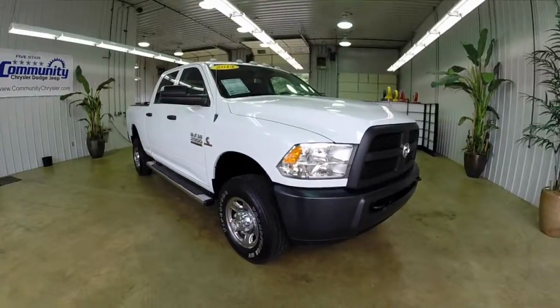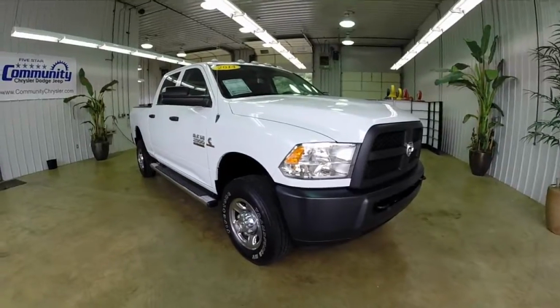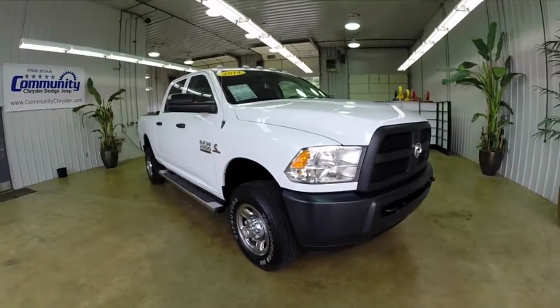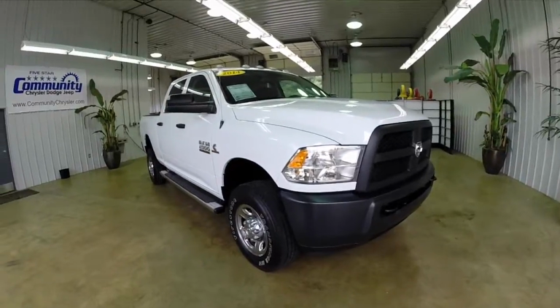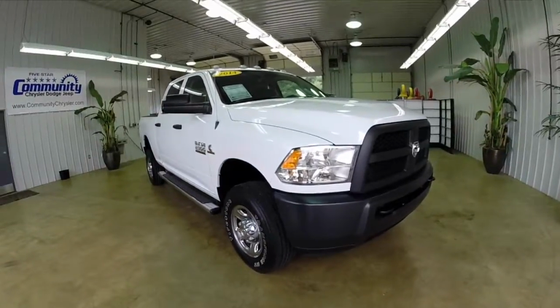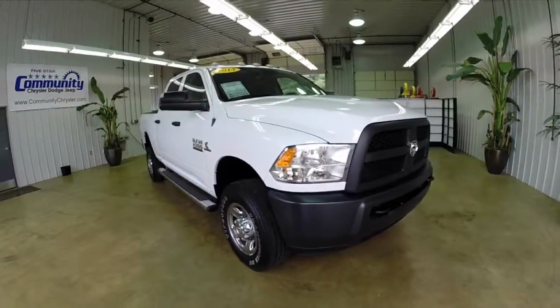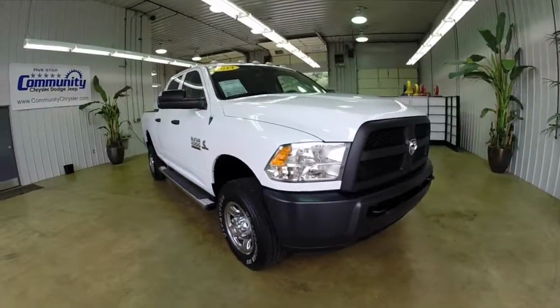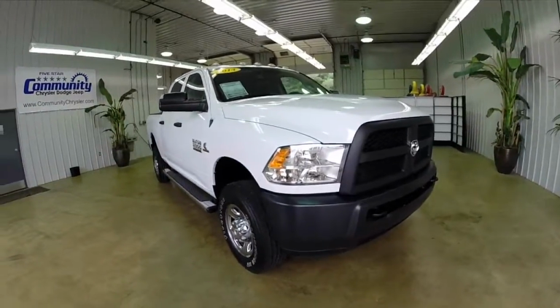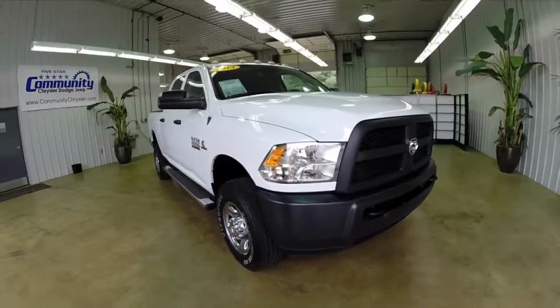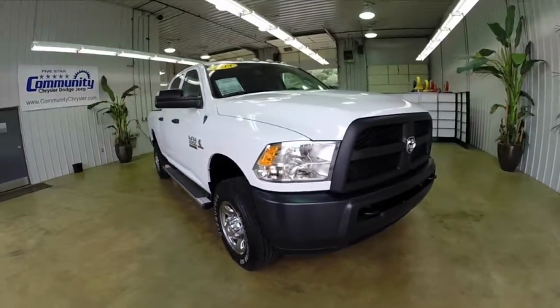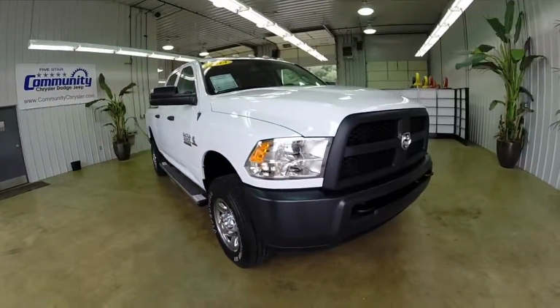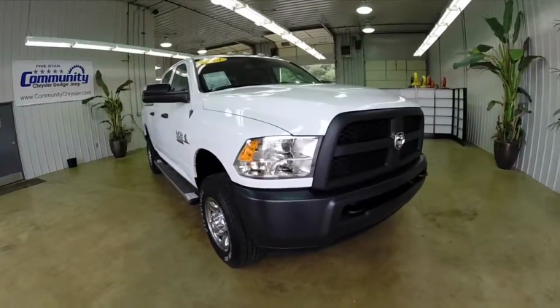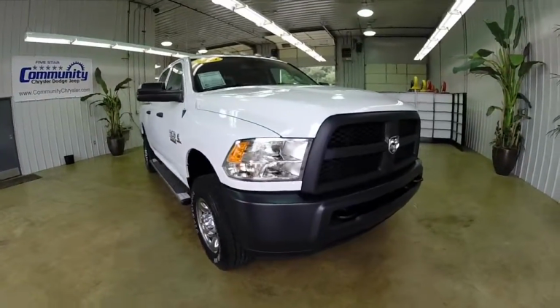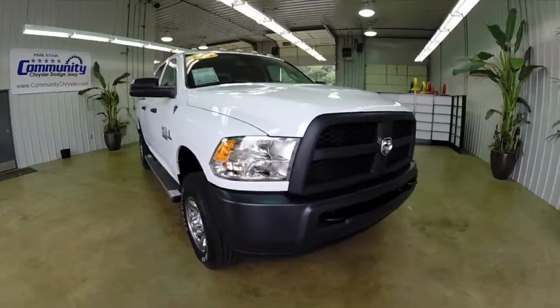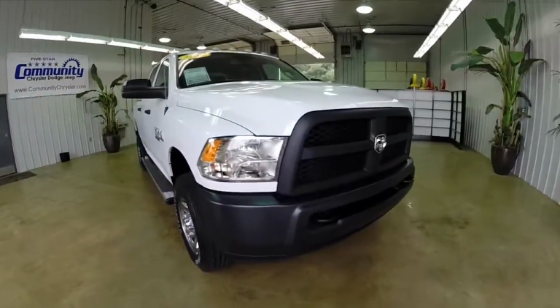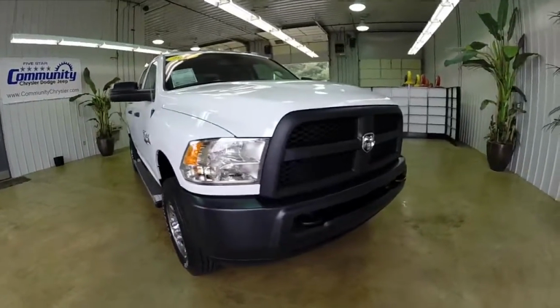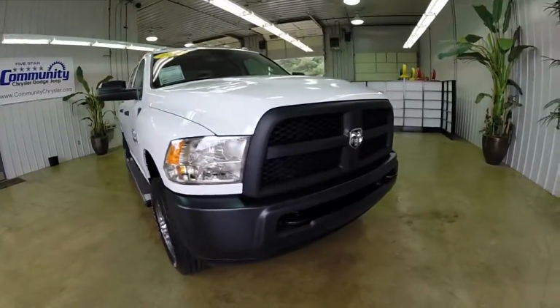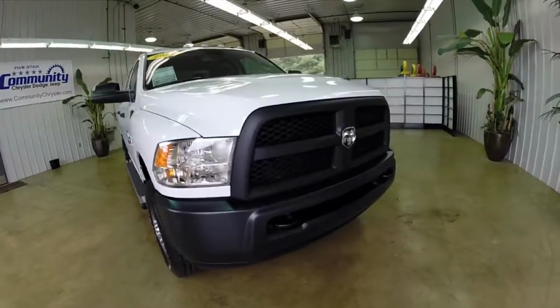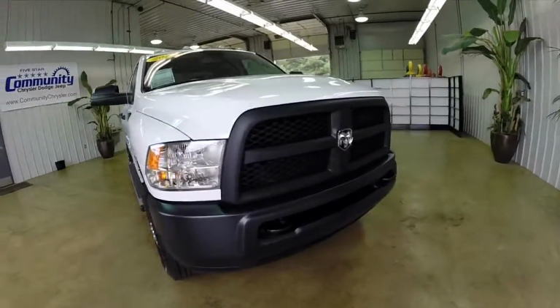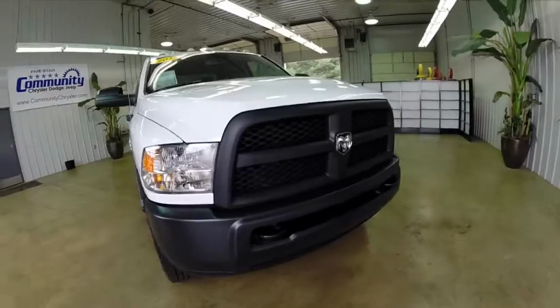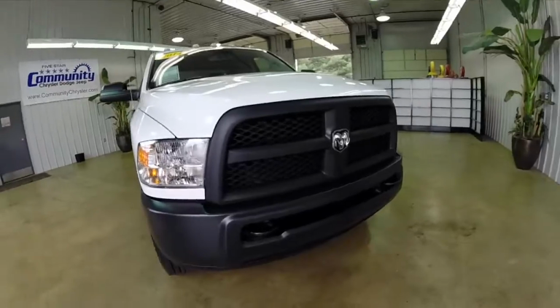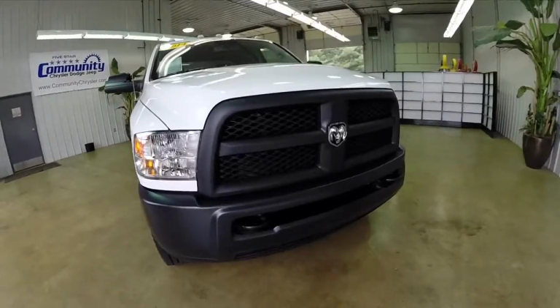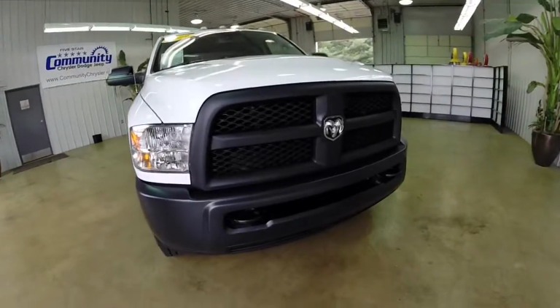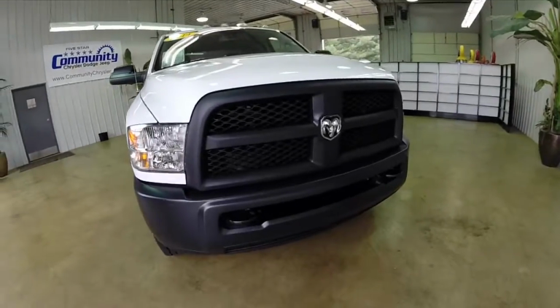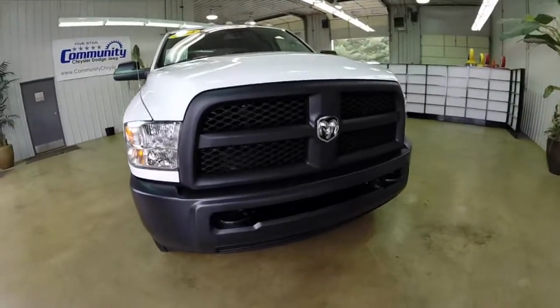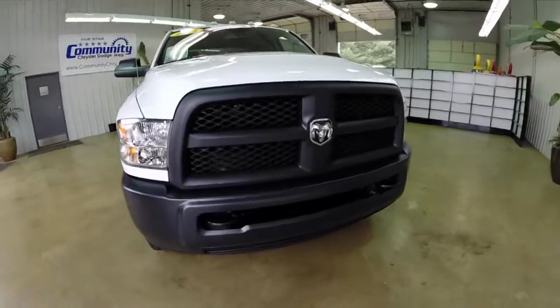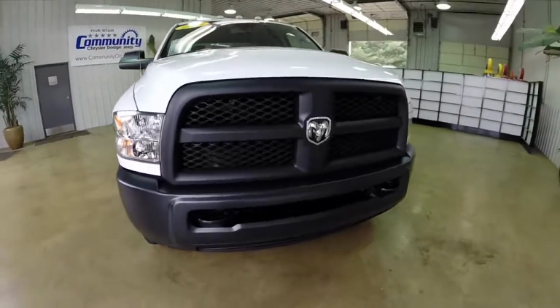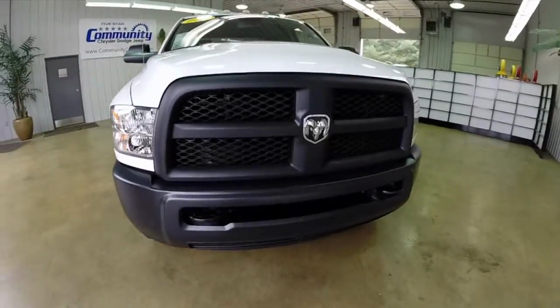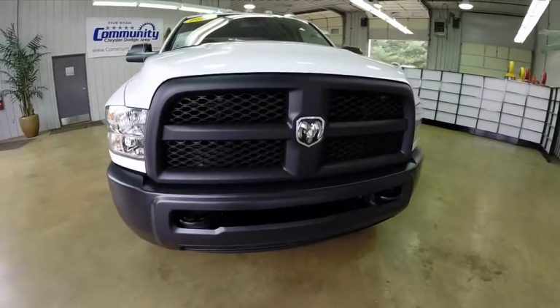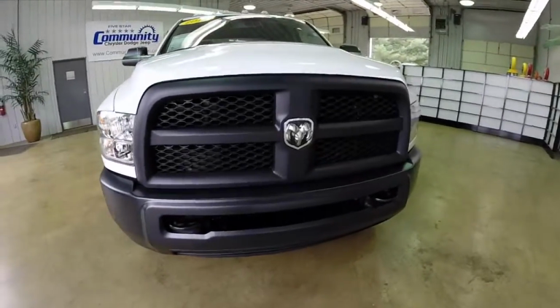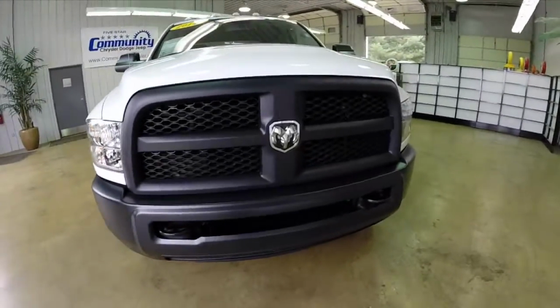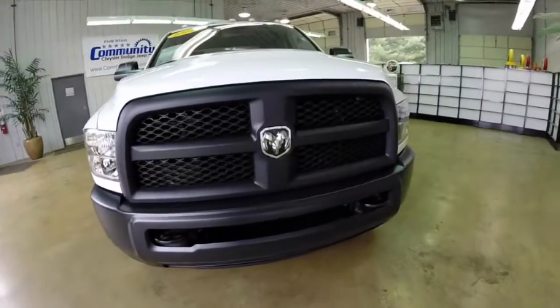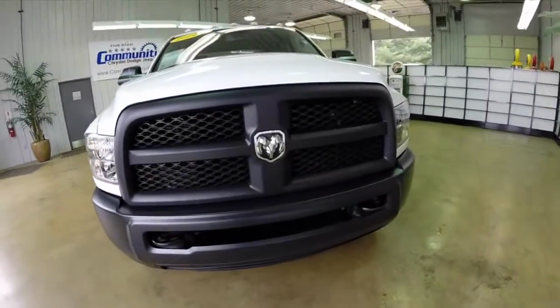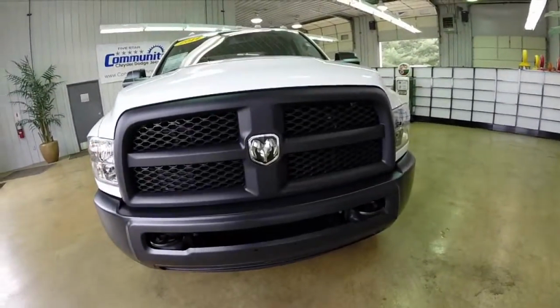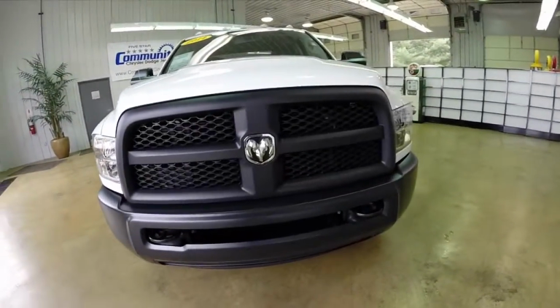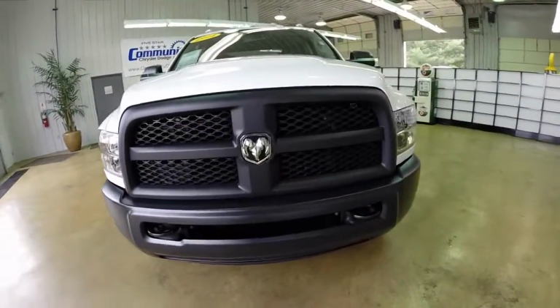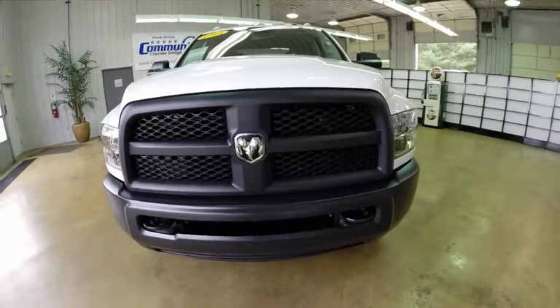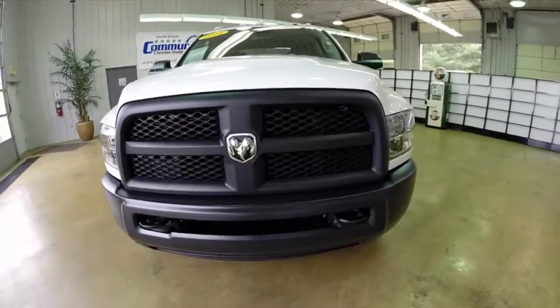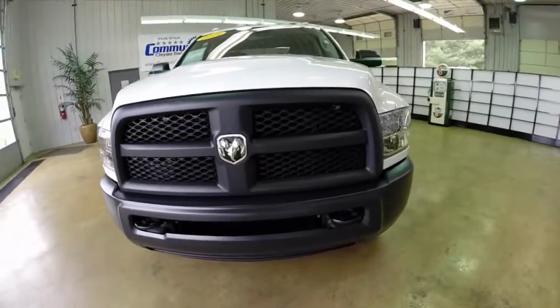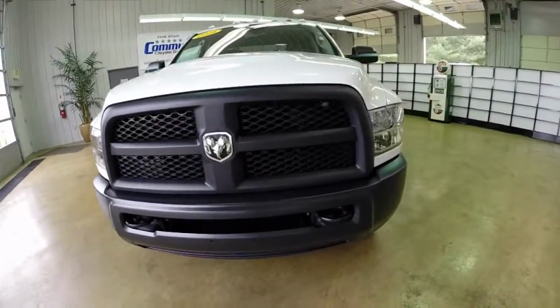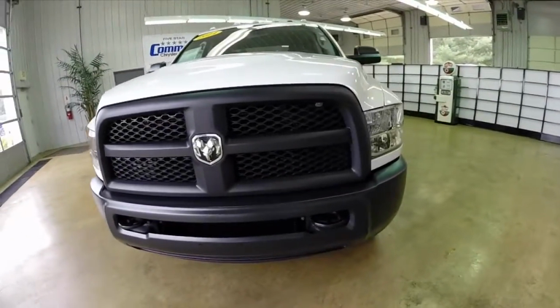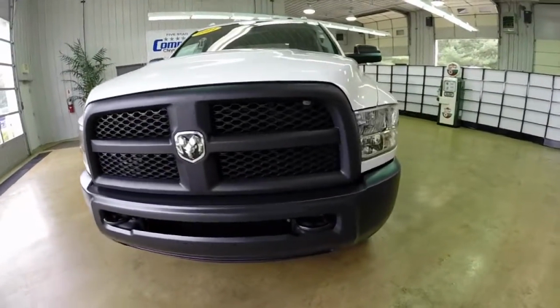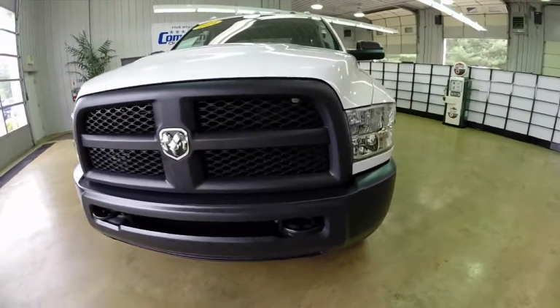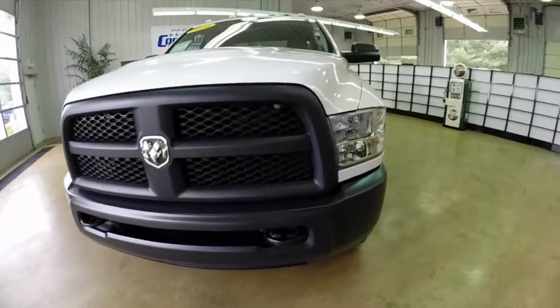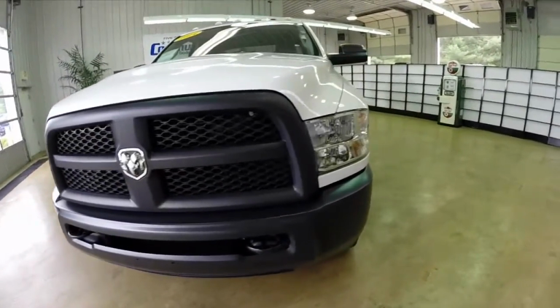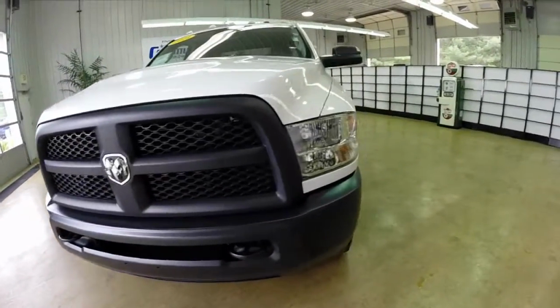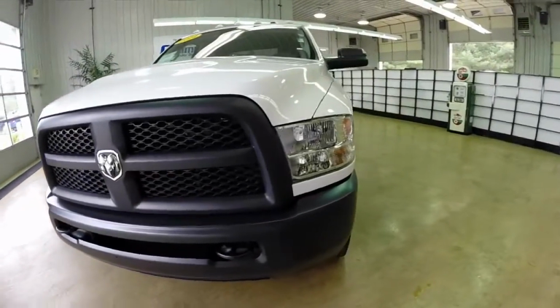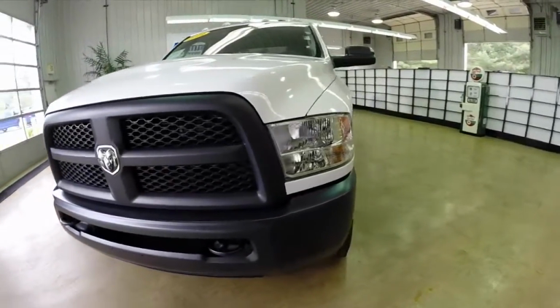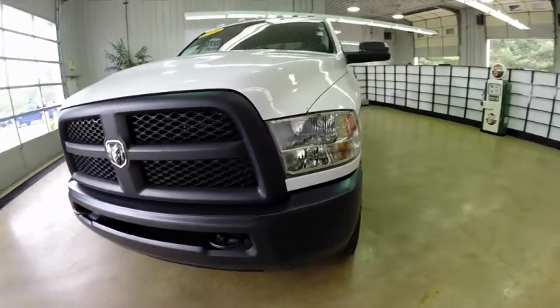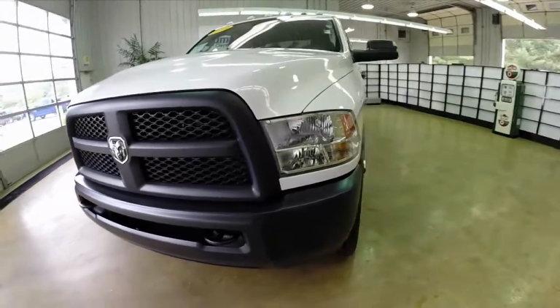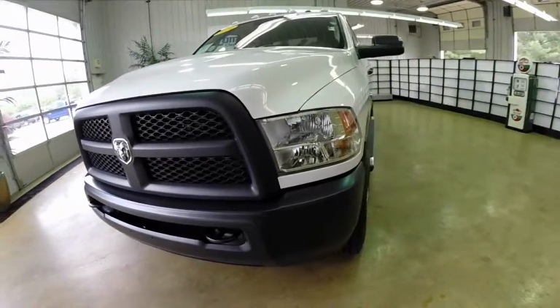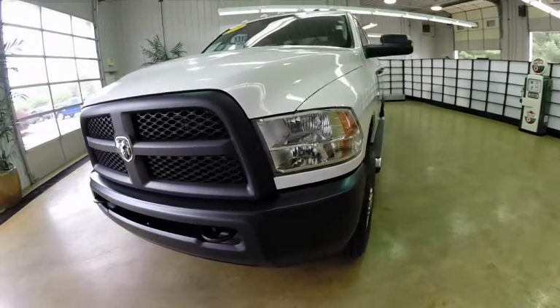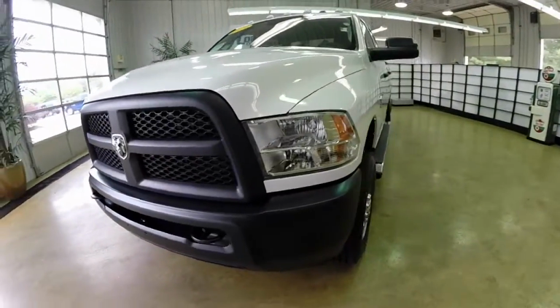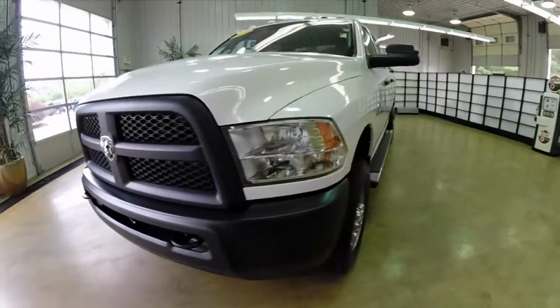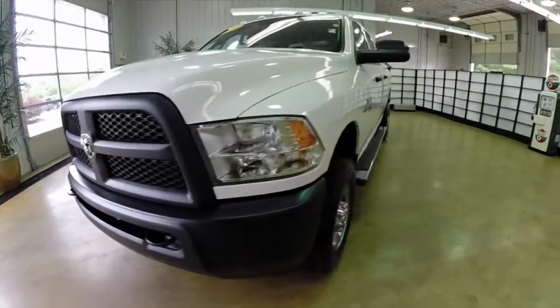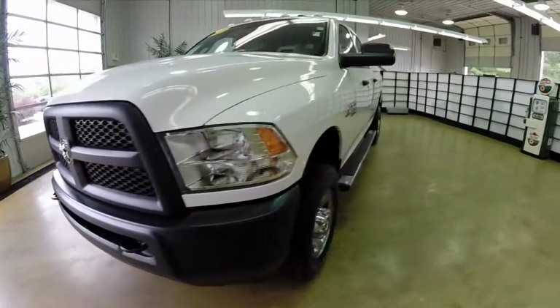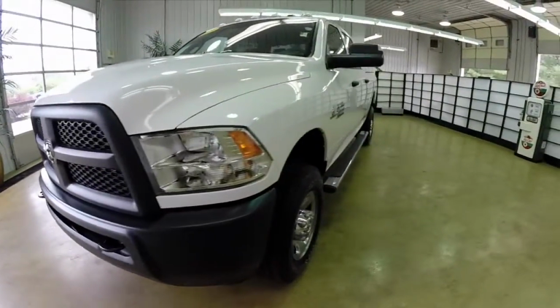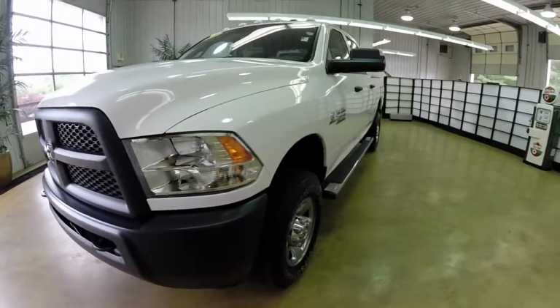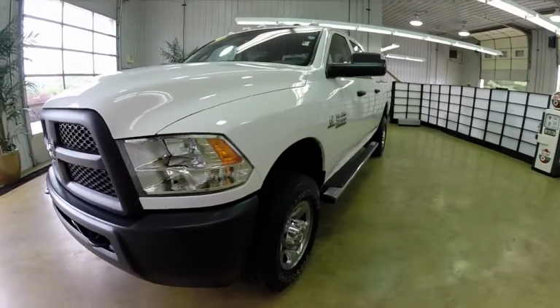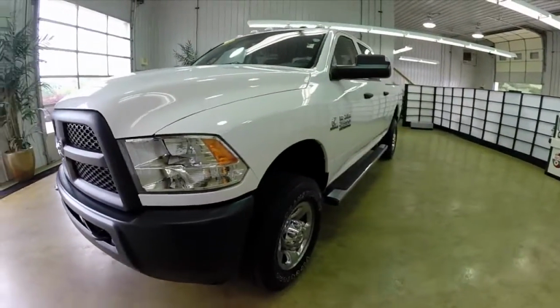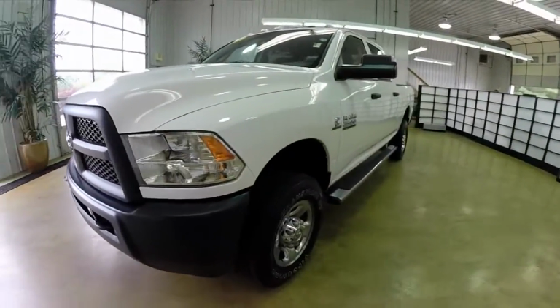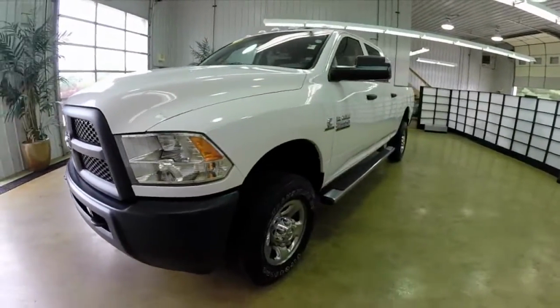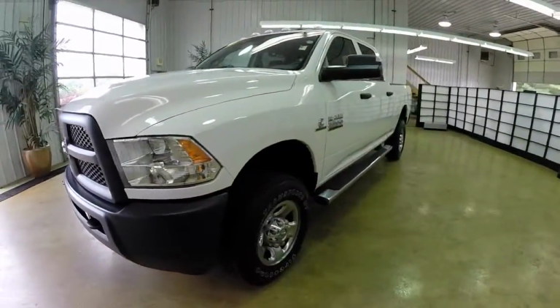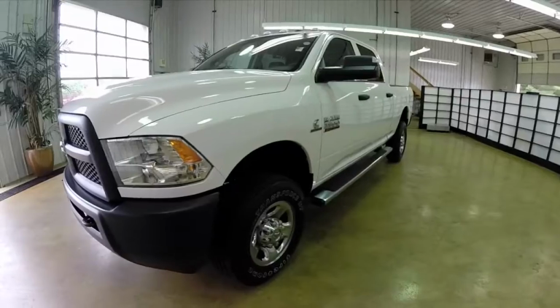Hello everyone! Today we're going to take a quick walk-around look at this 2014 Ram 2500 Tradesman Heavy Duty.